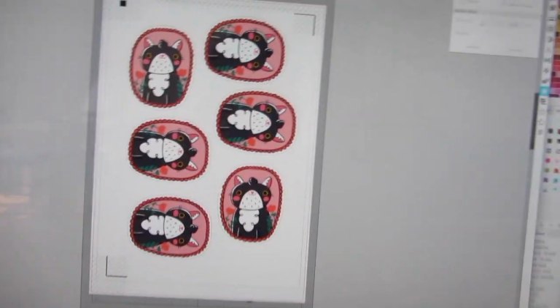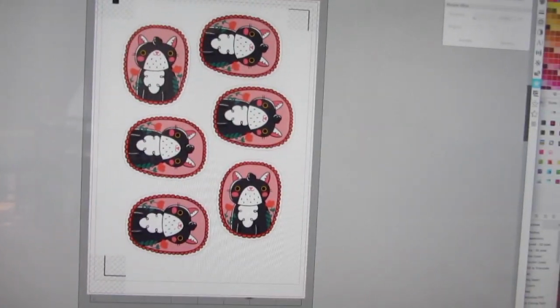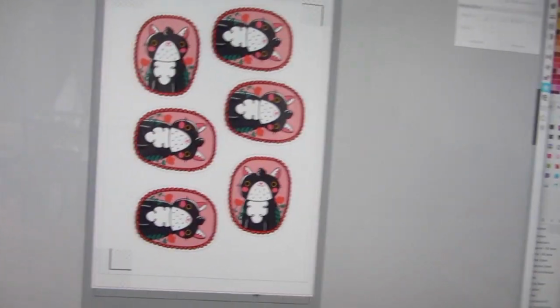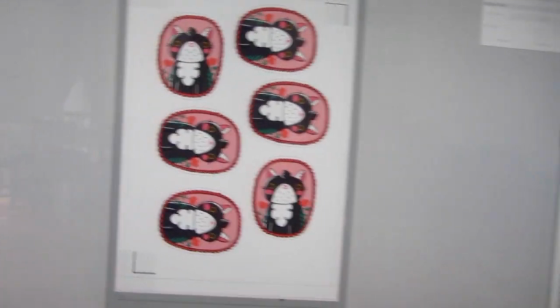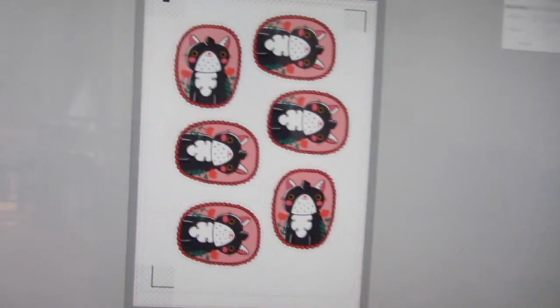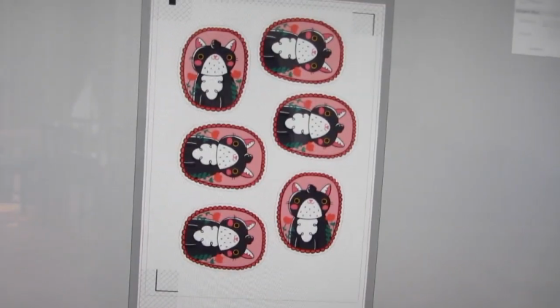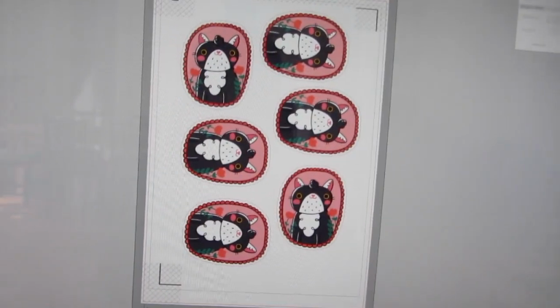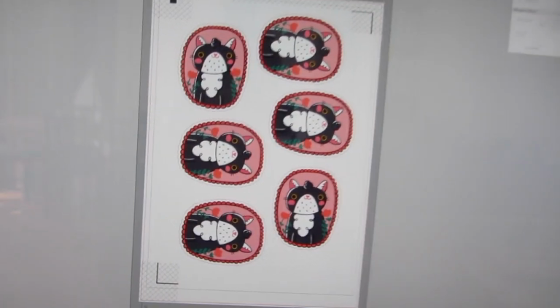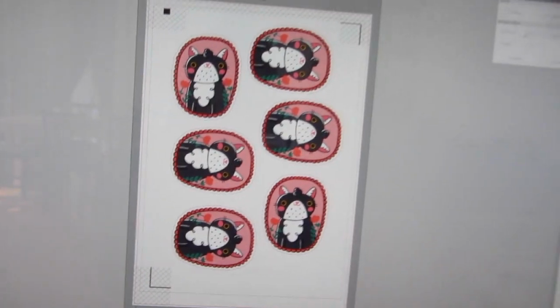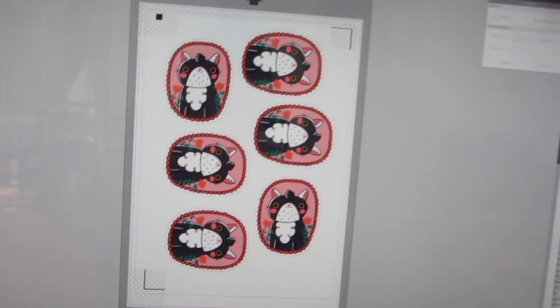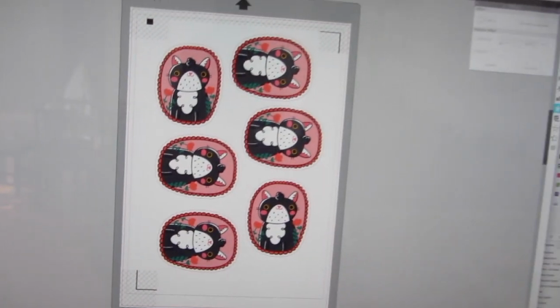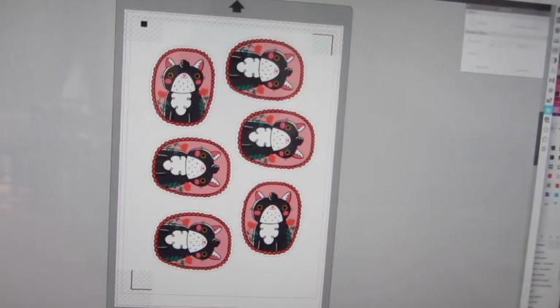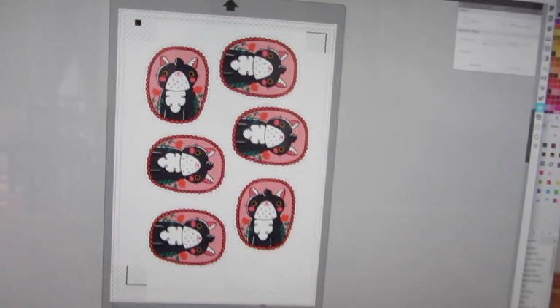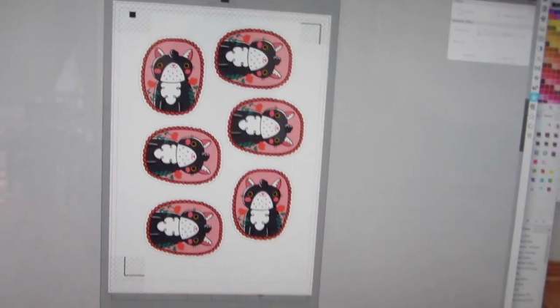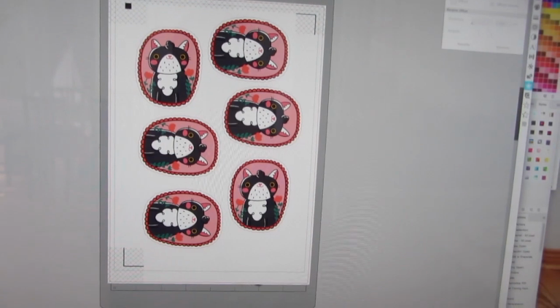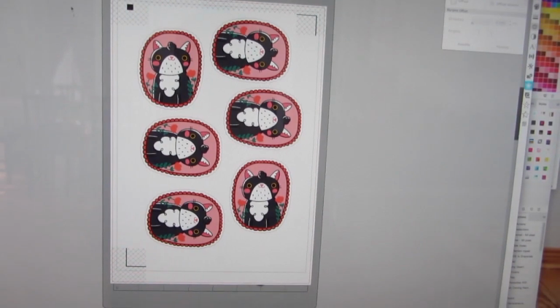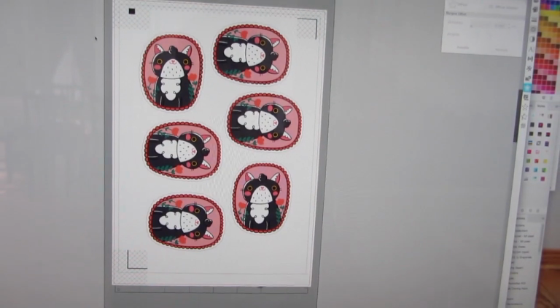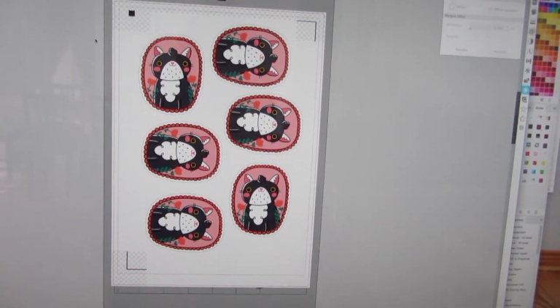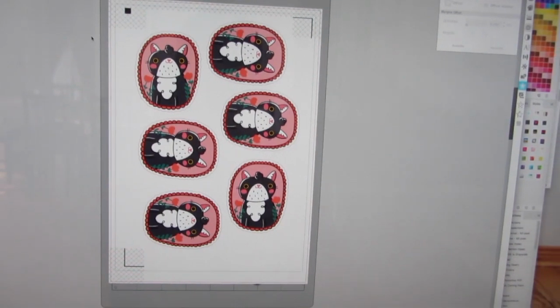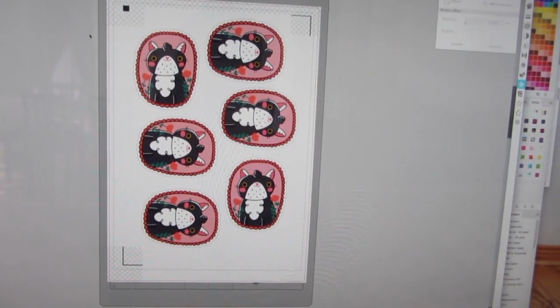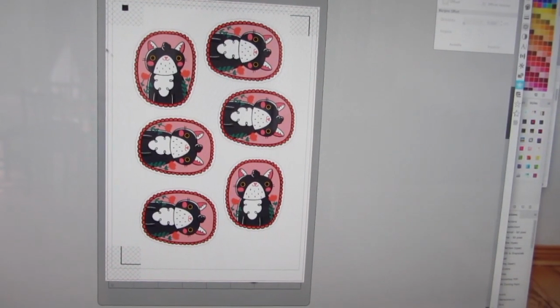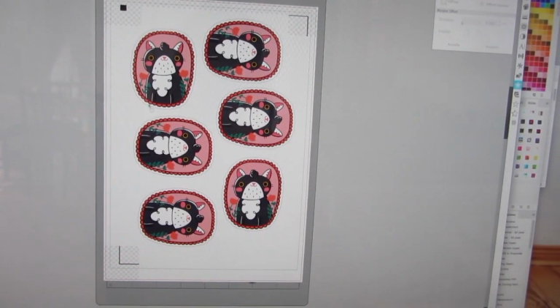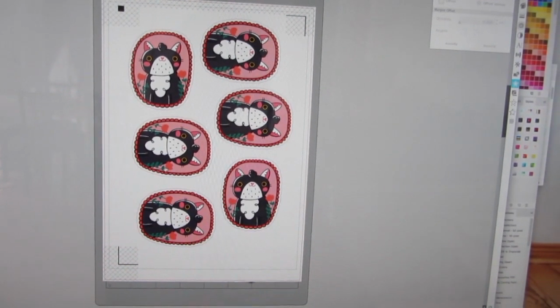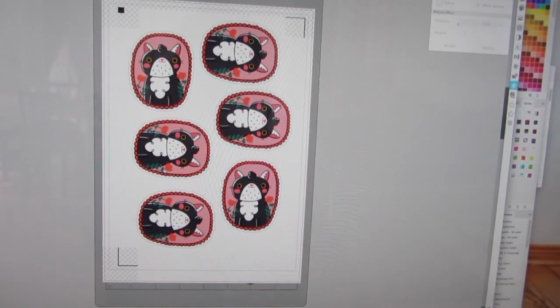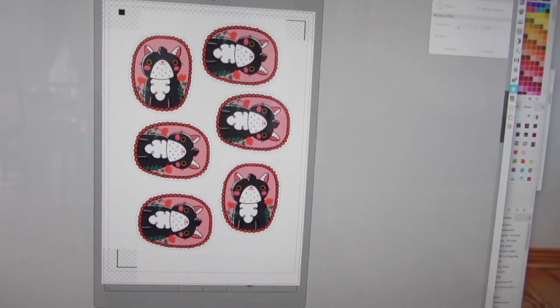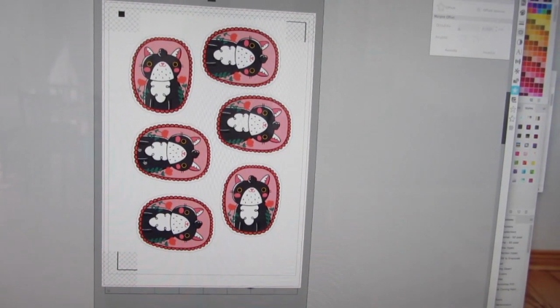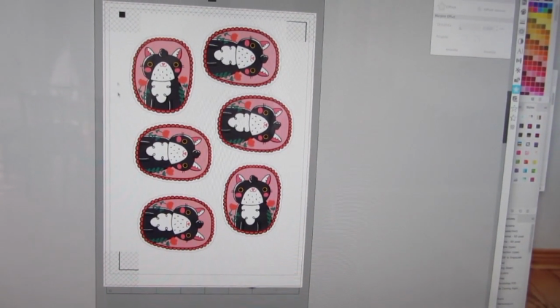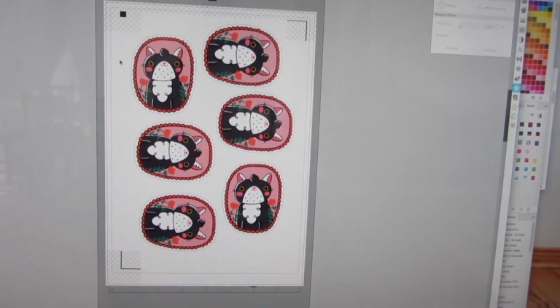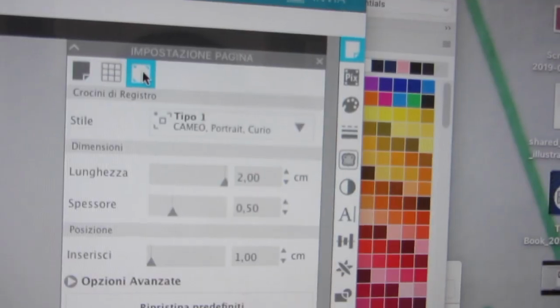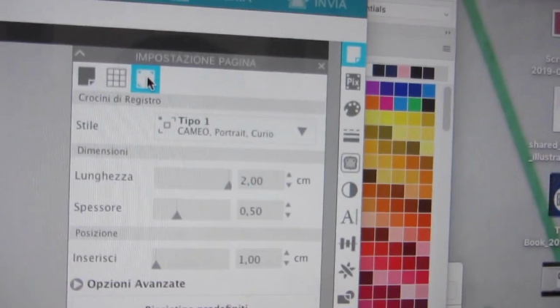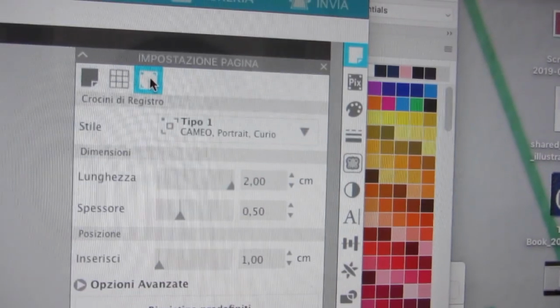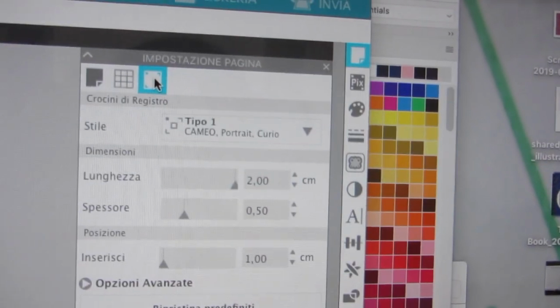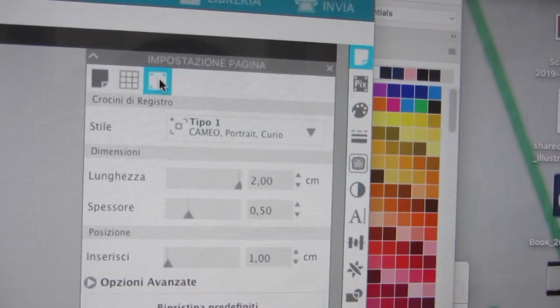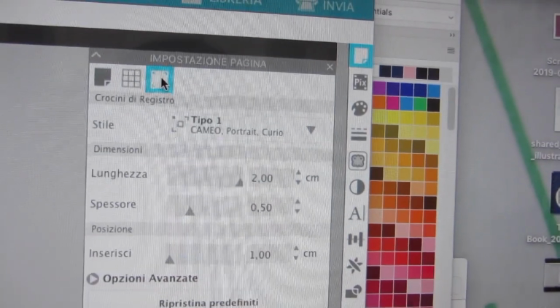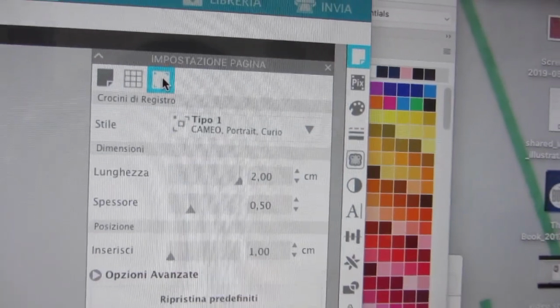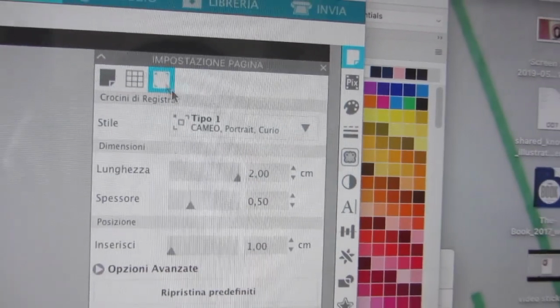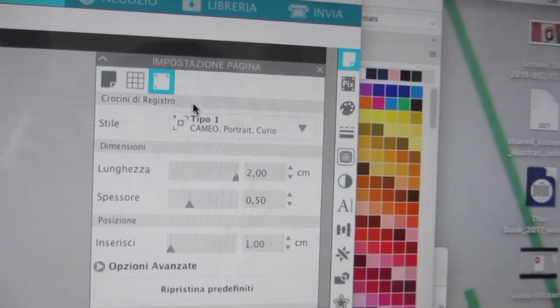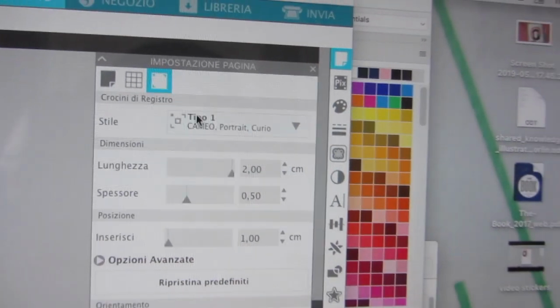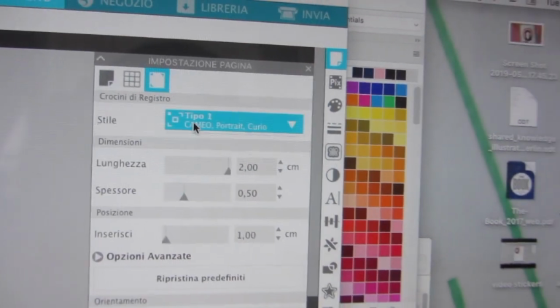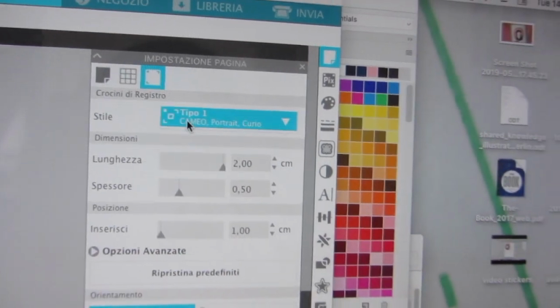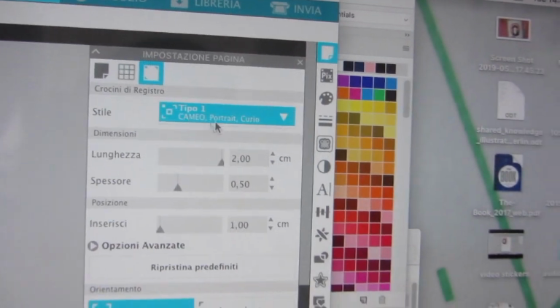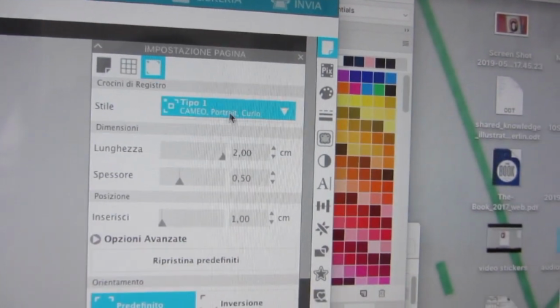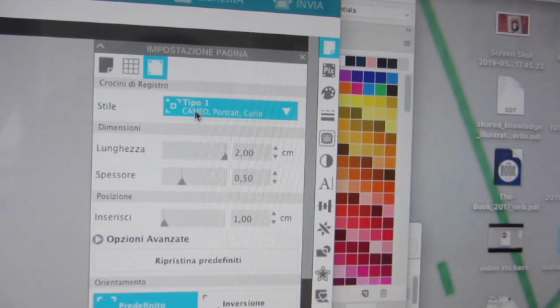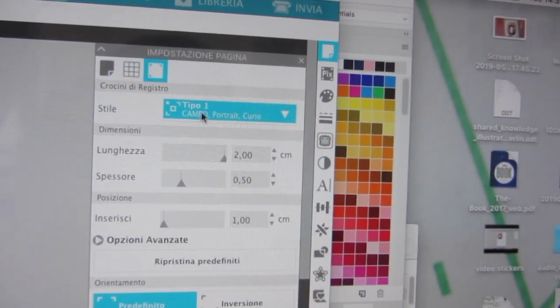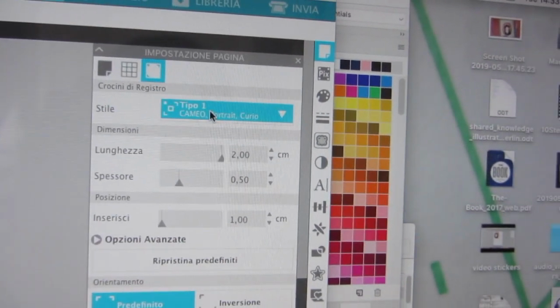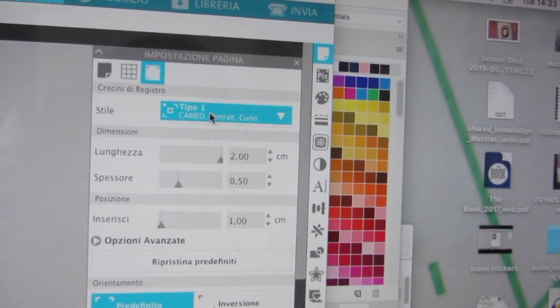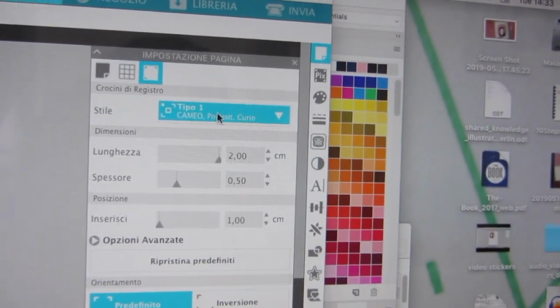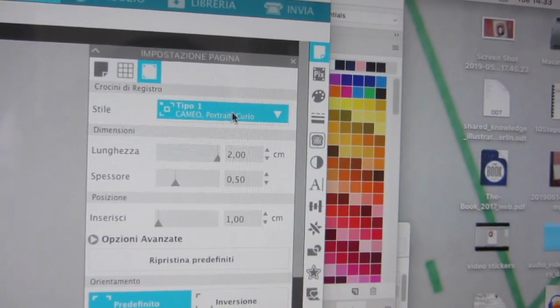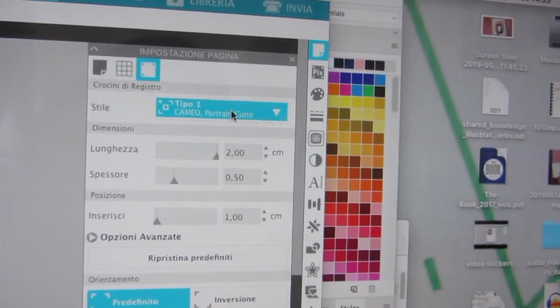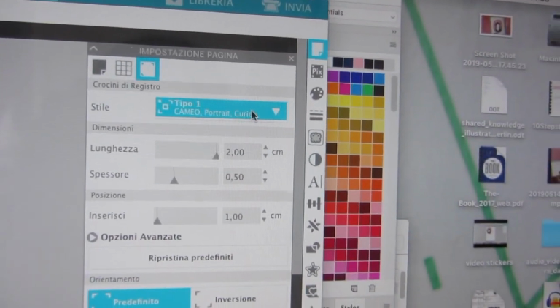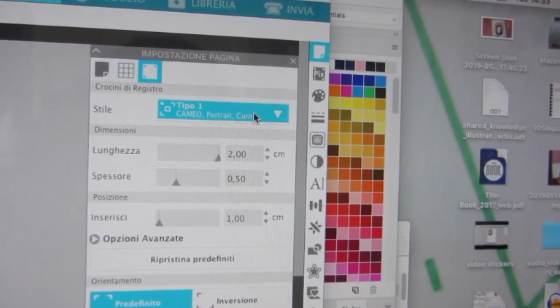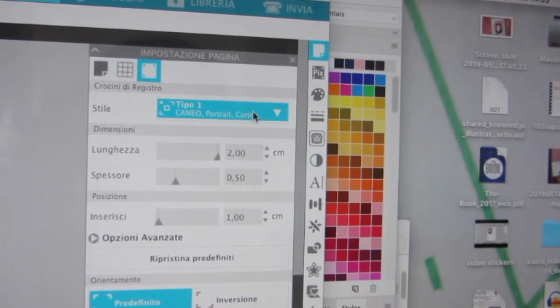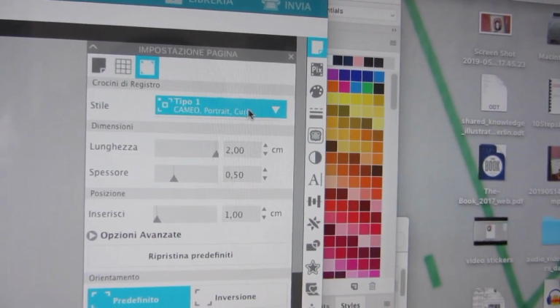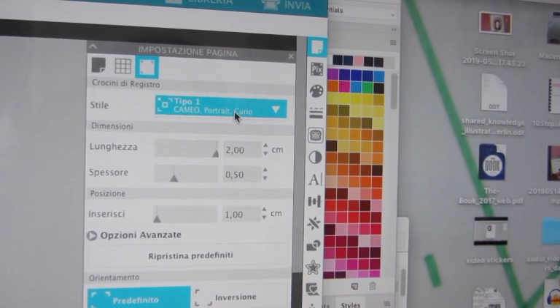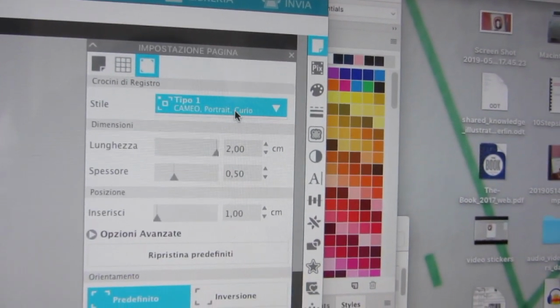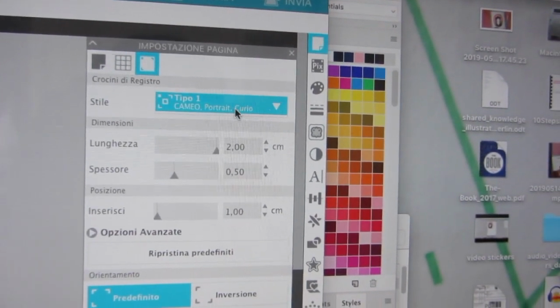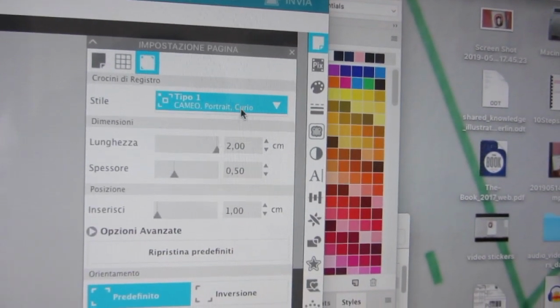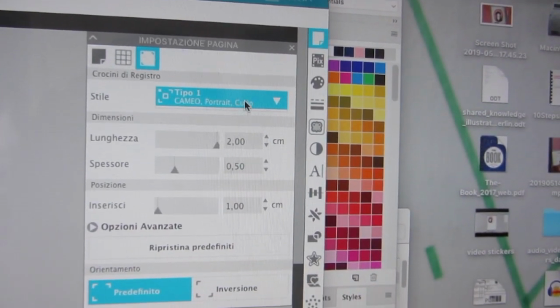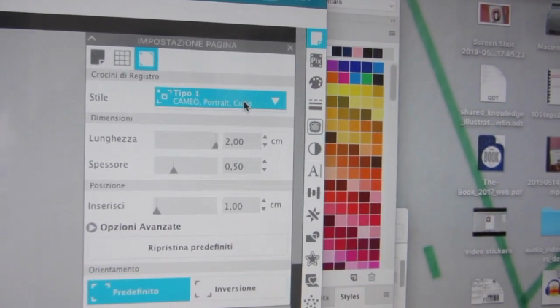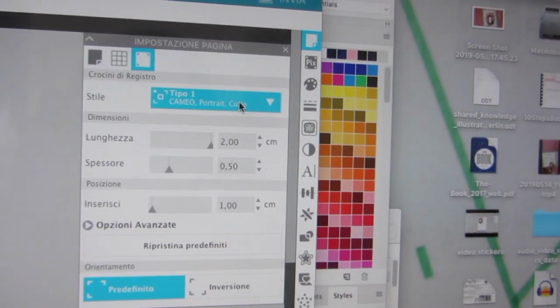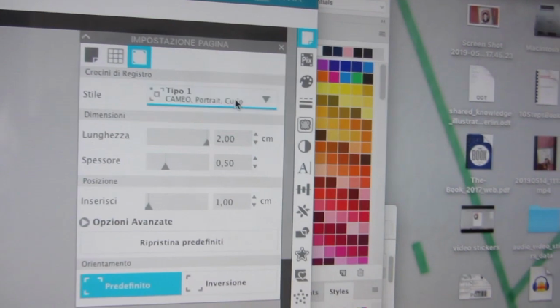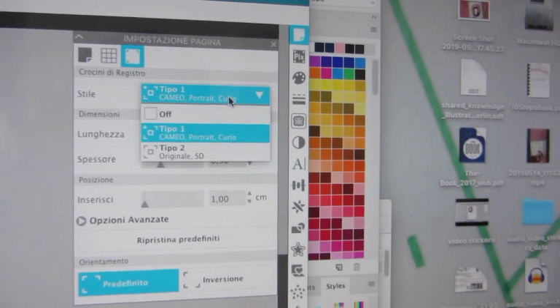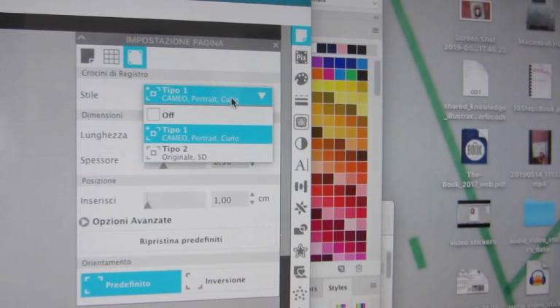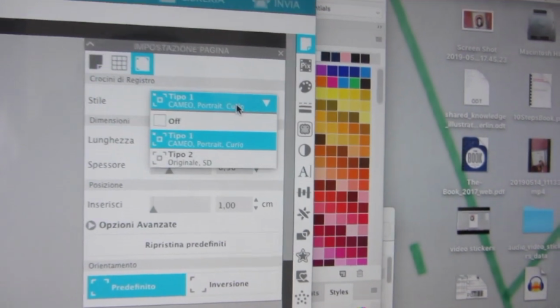Now I'm going to create a new file with all the stickers that I want to print, and add the registration marks, which you can find under the page settings. Here you have to select the Portrait cutting machine.